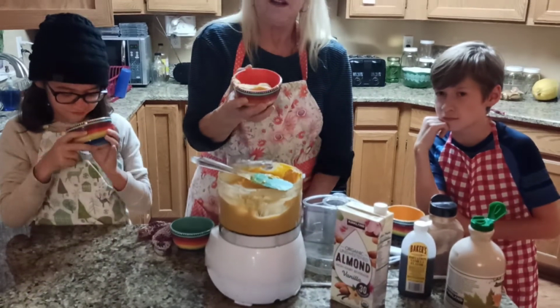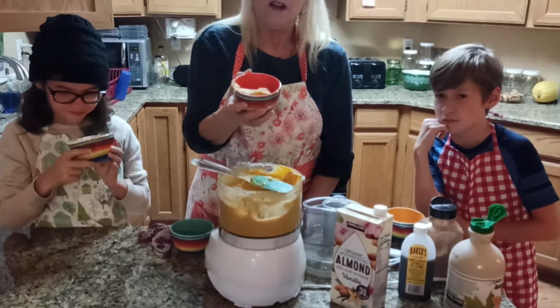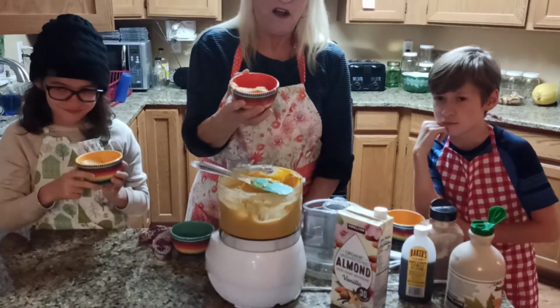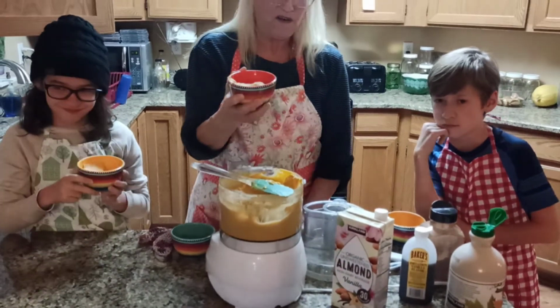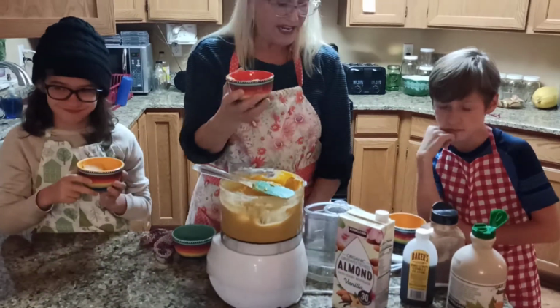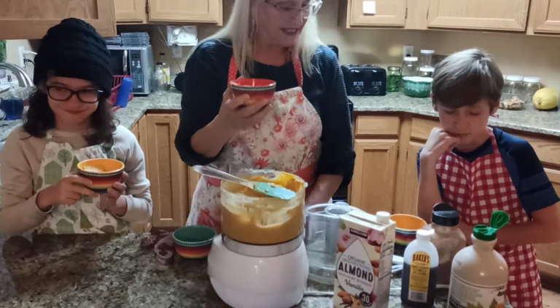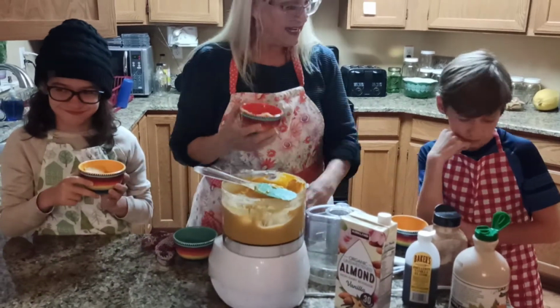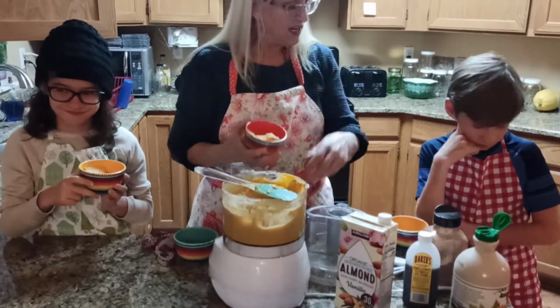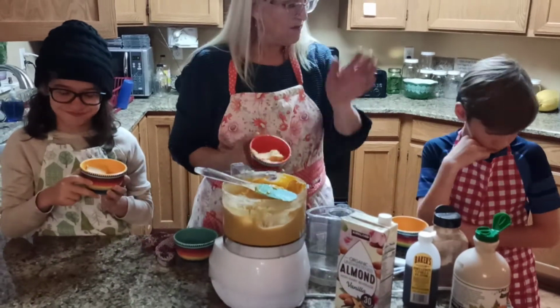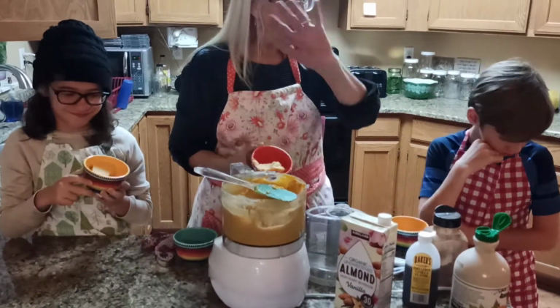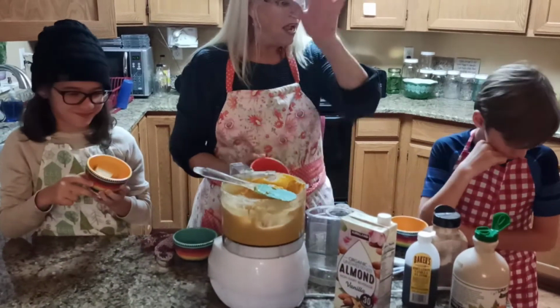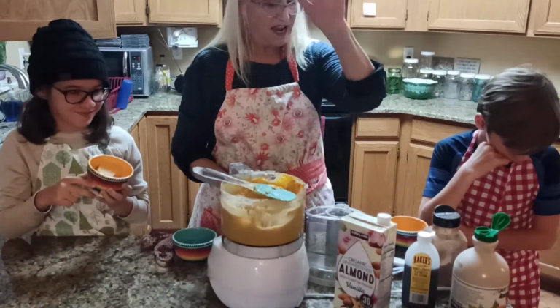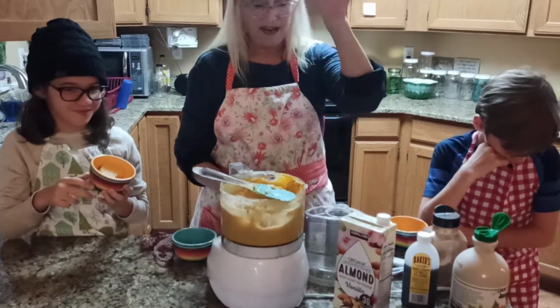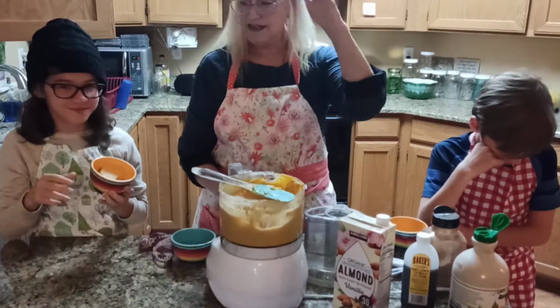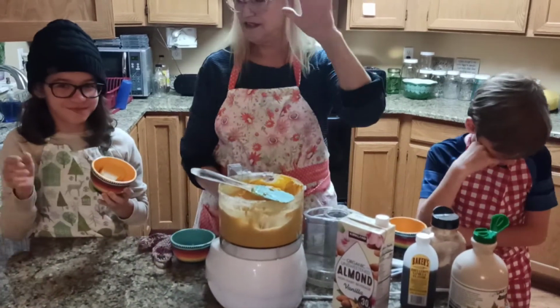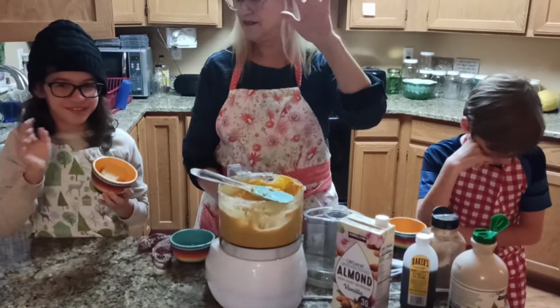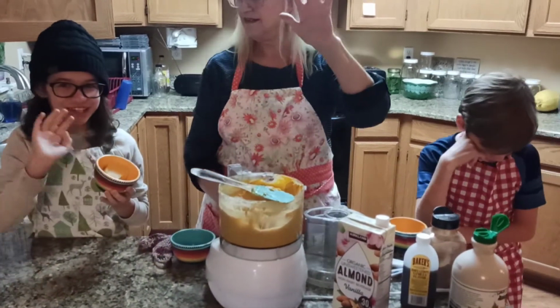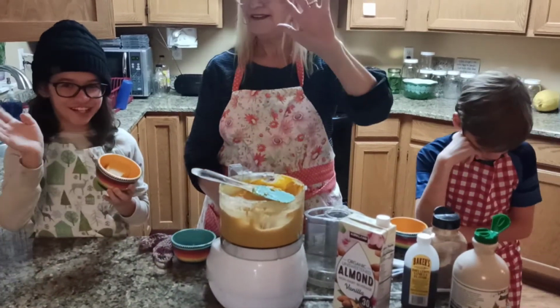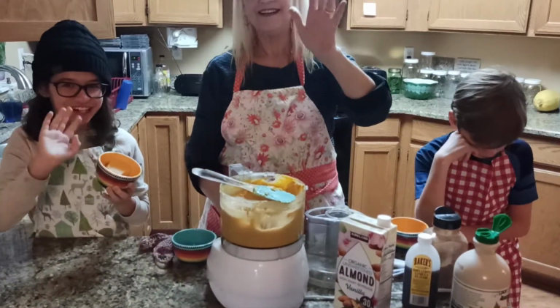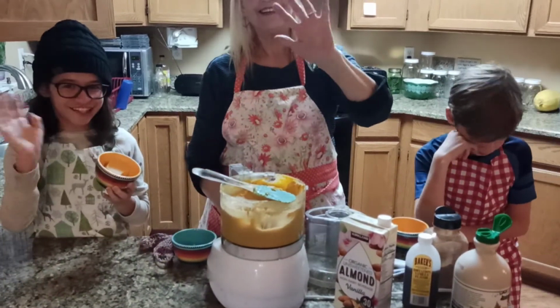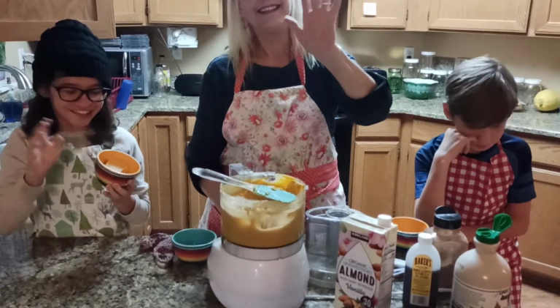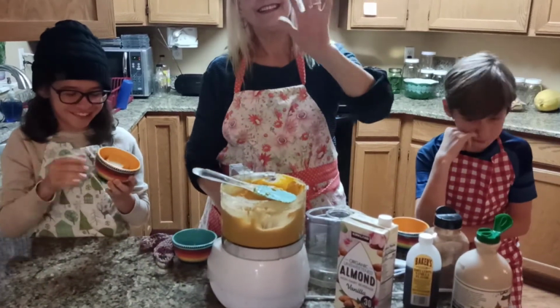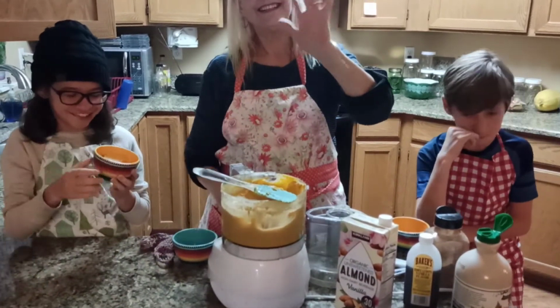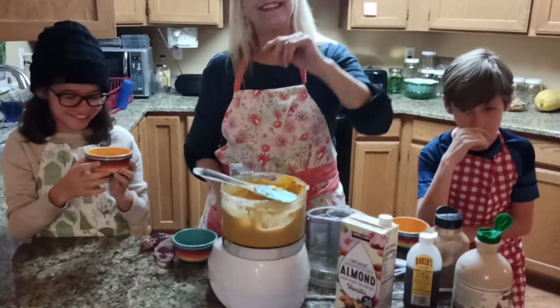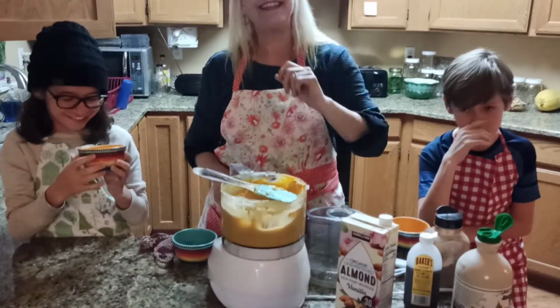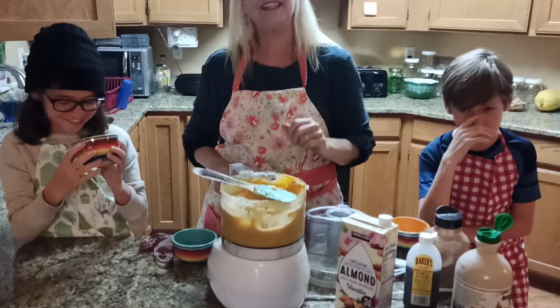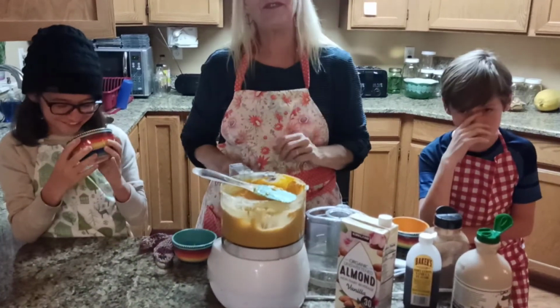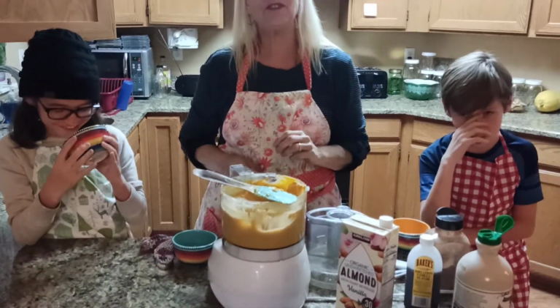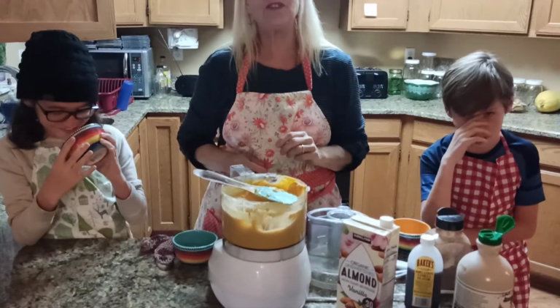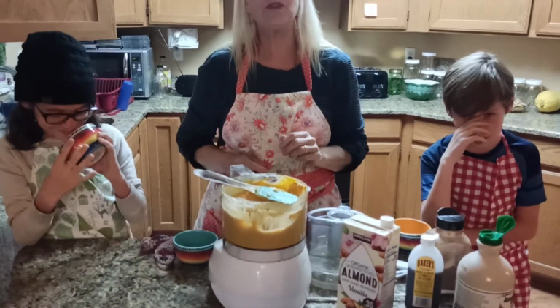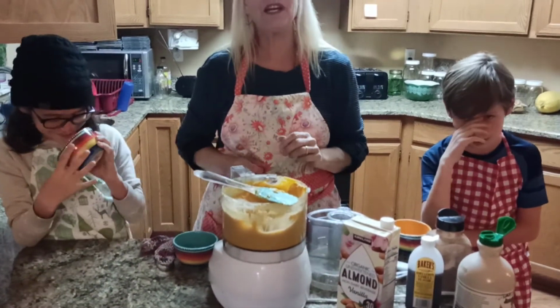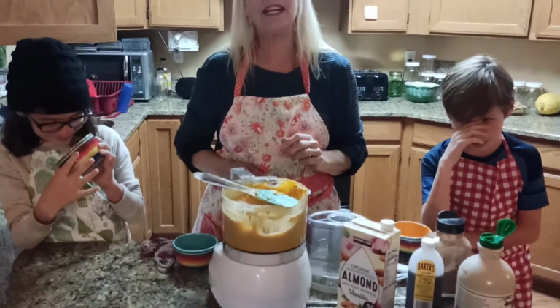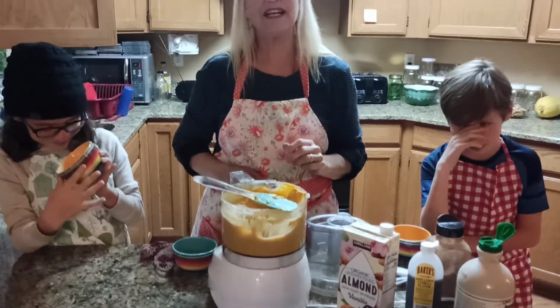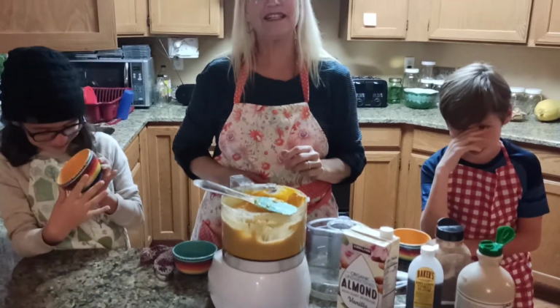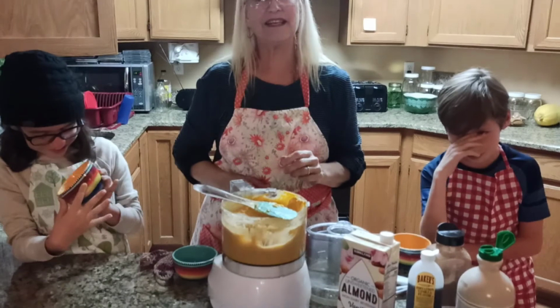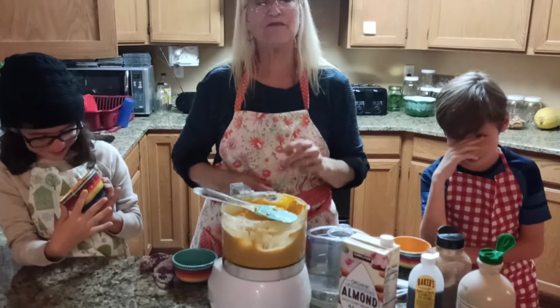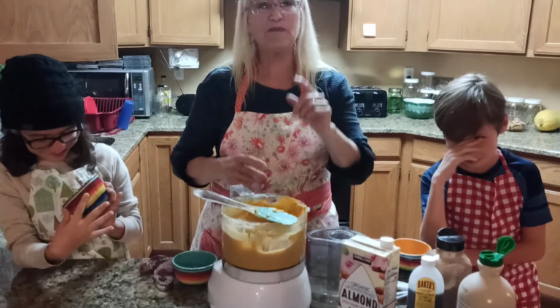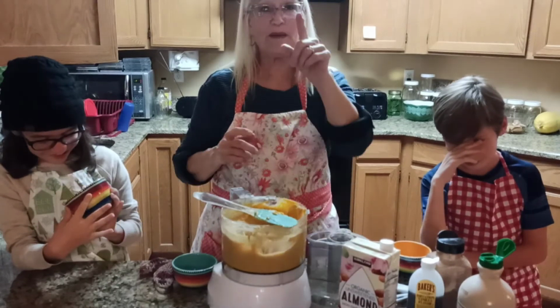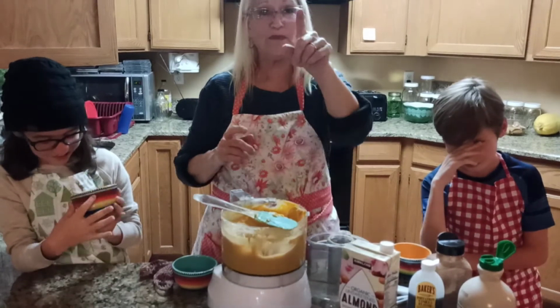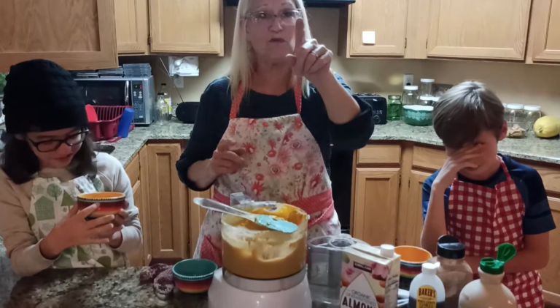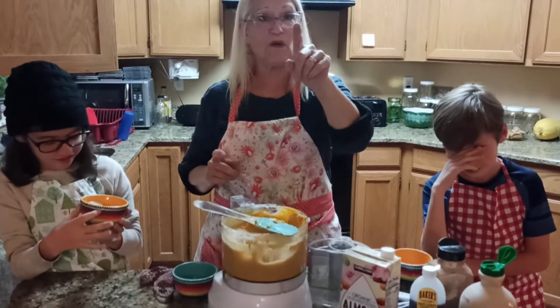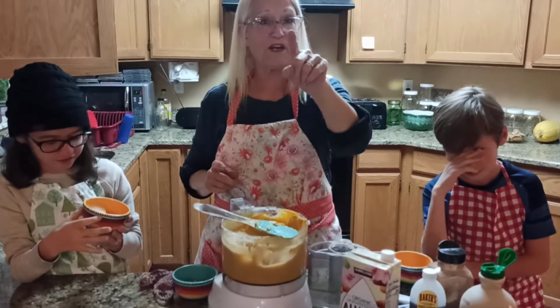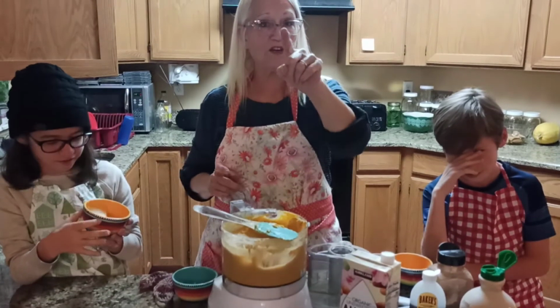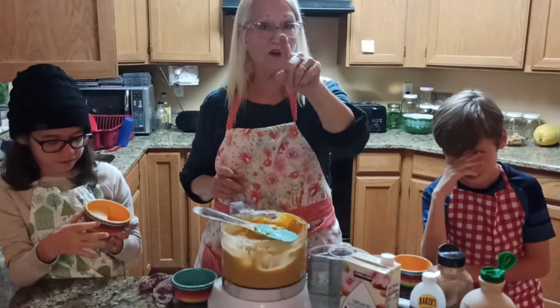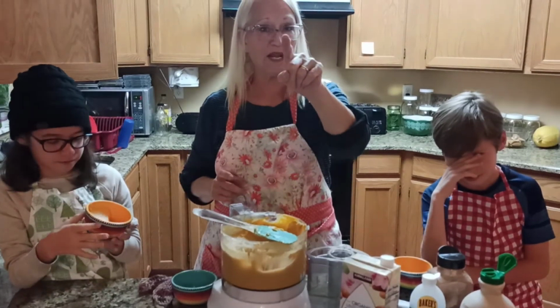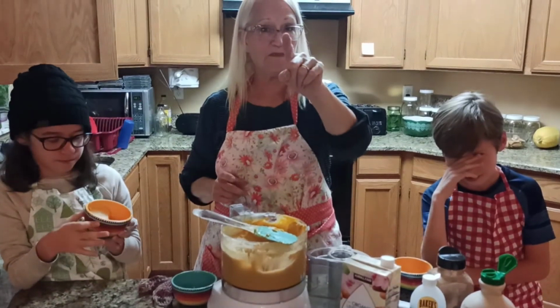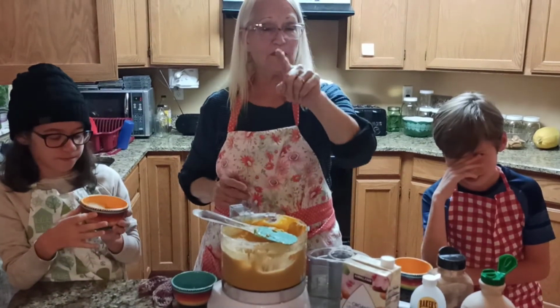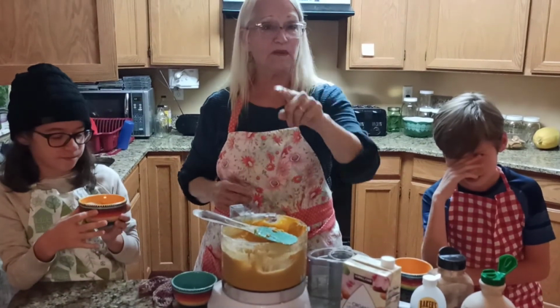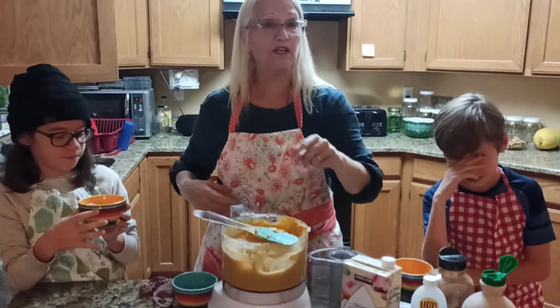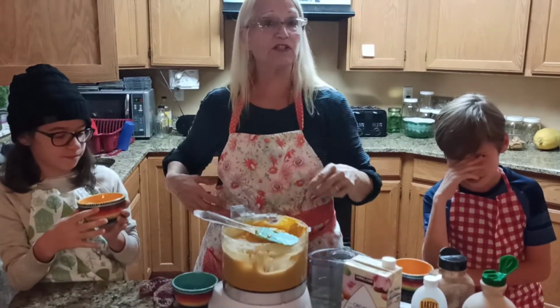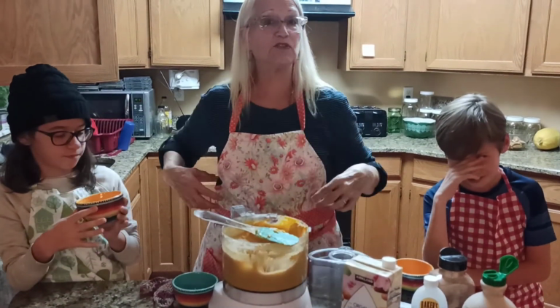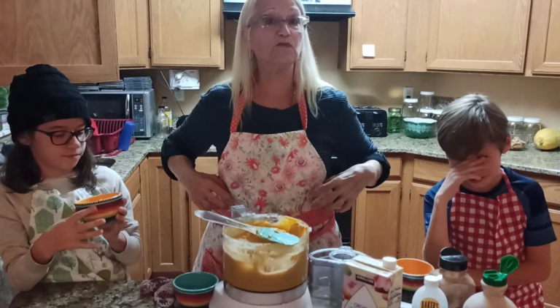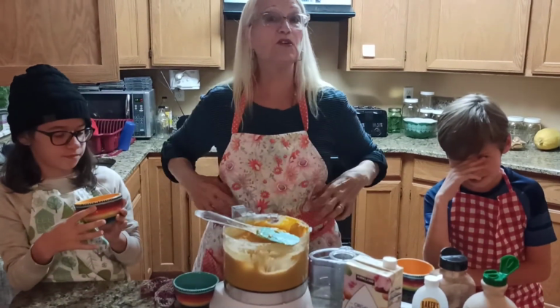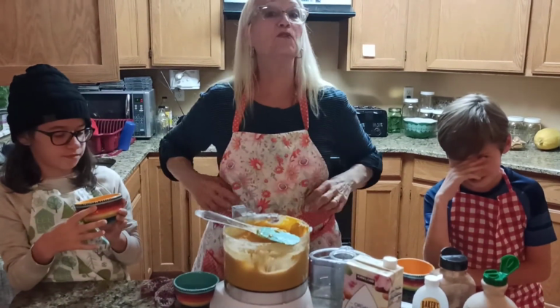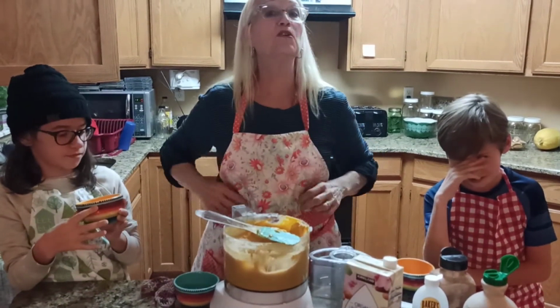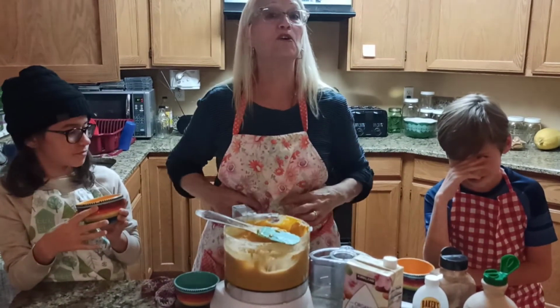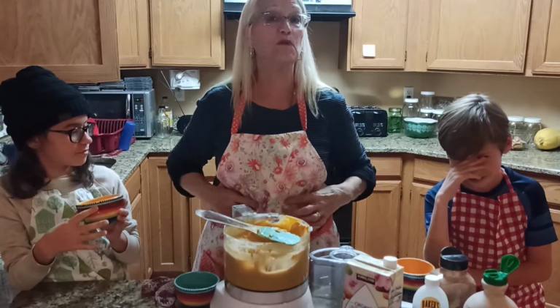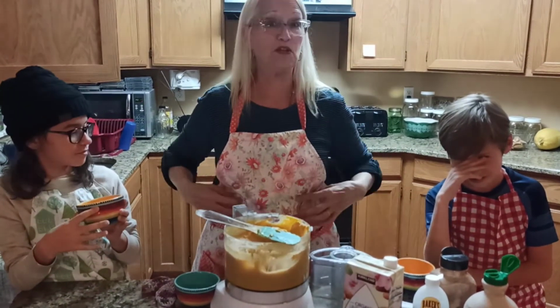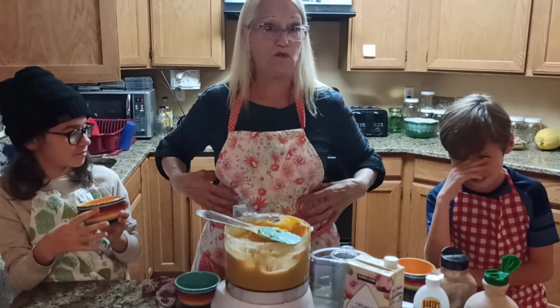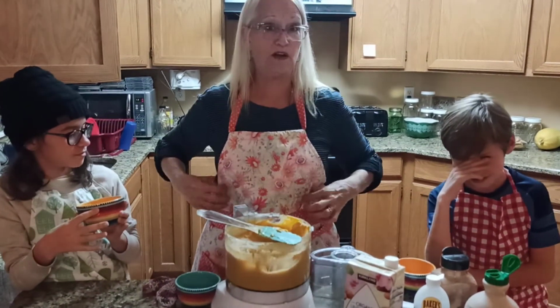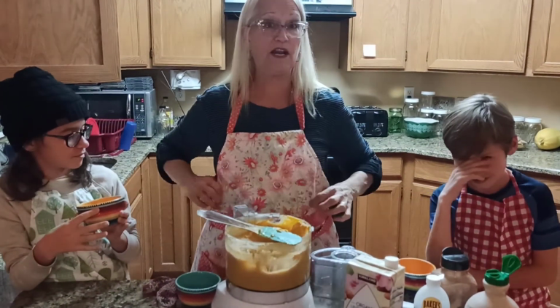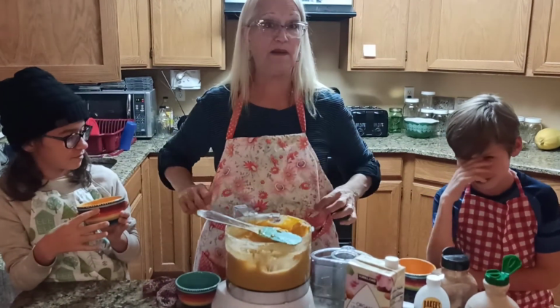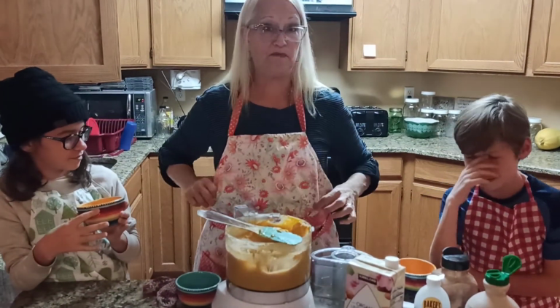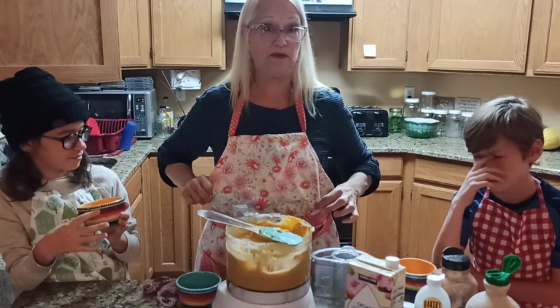All right, say goodbye. Bye. Thanks for joining us. And remember, wear your apron because you're a real cook when you wear an apron. Bye for now.